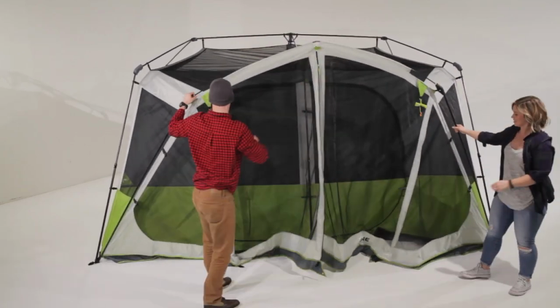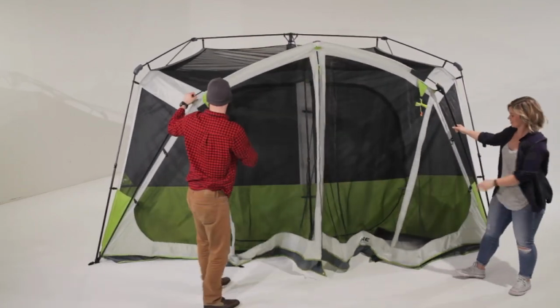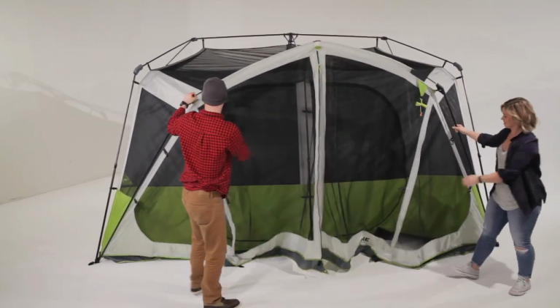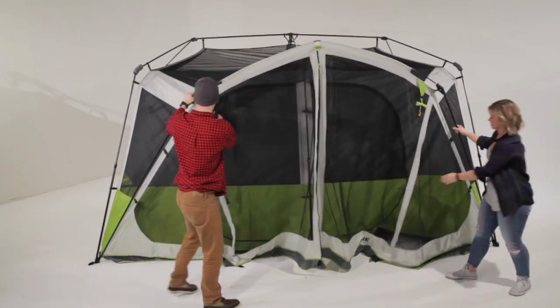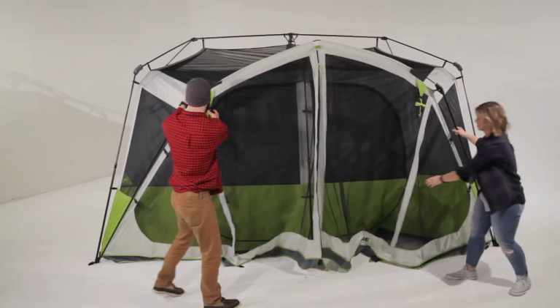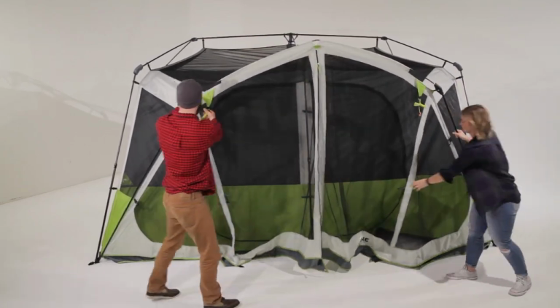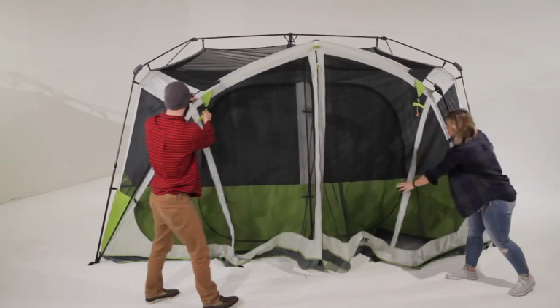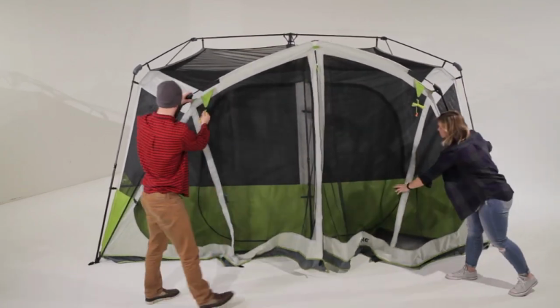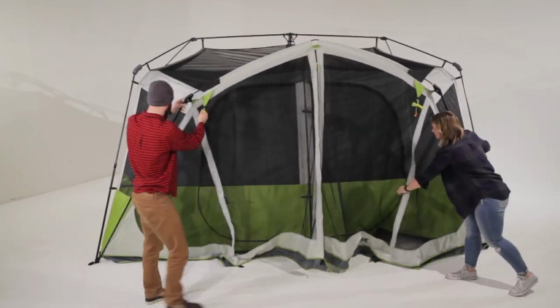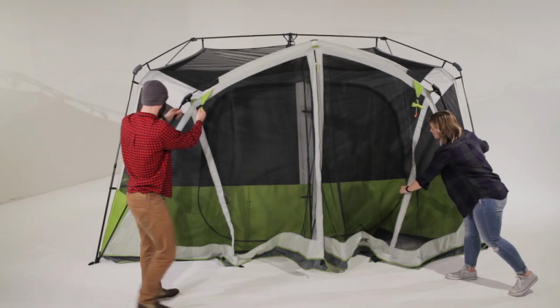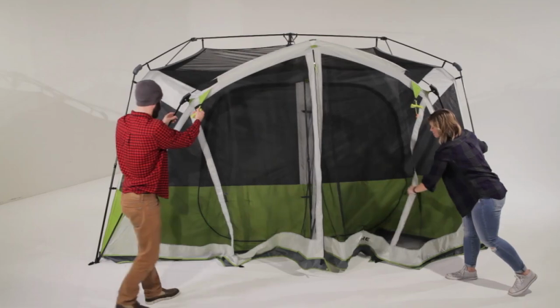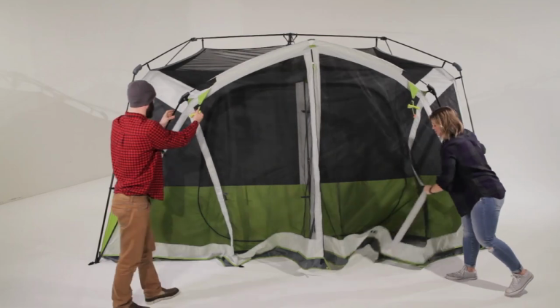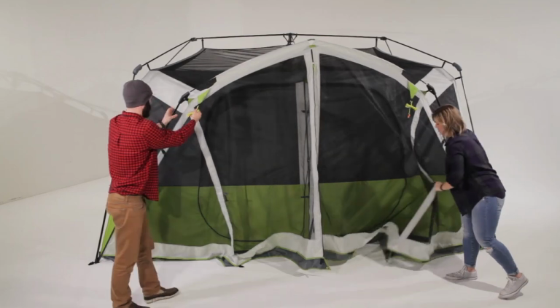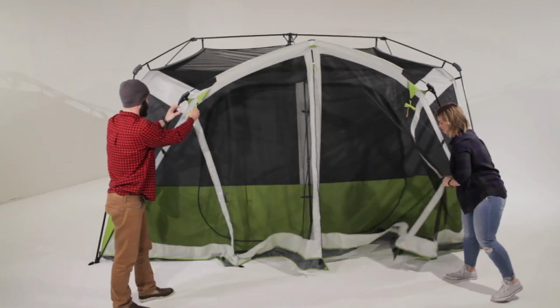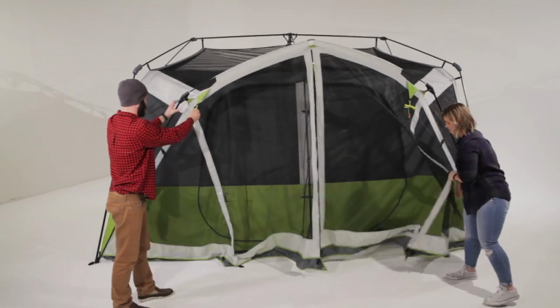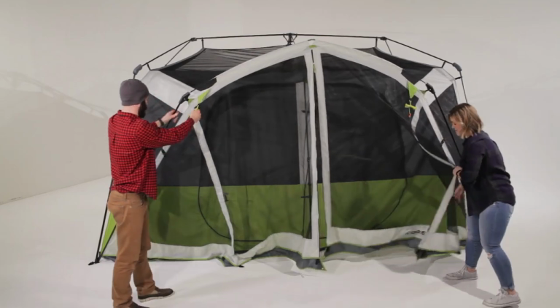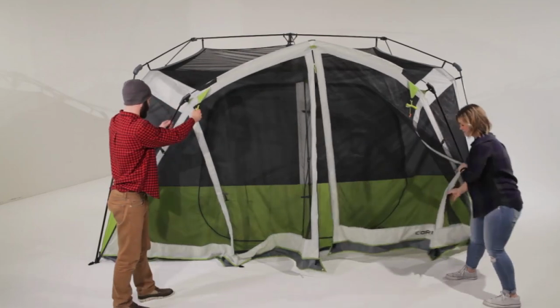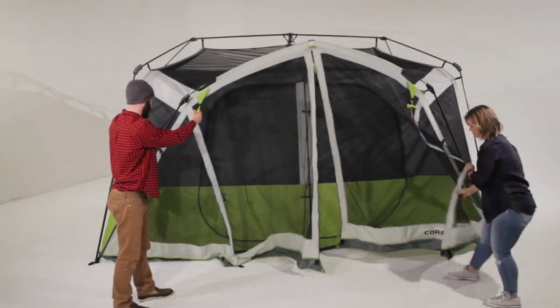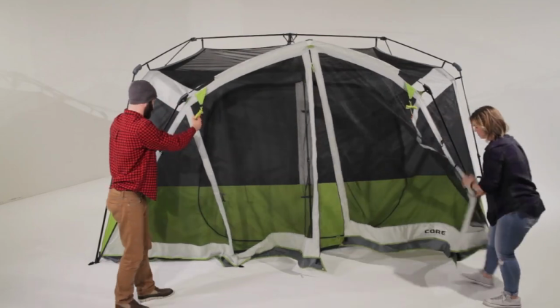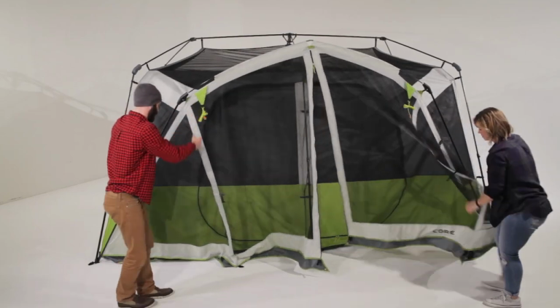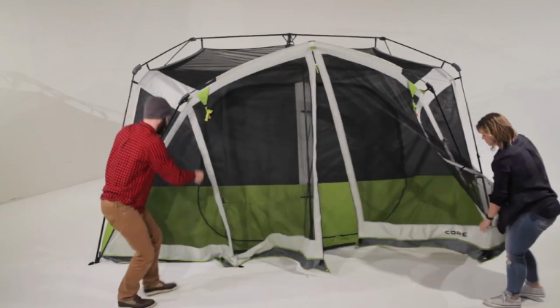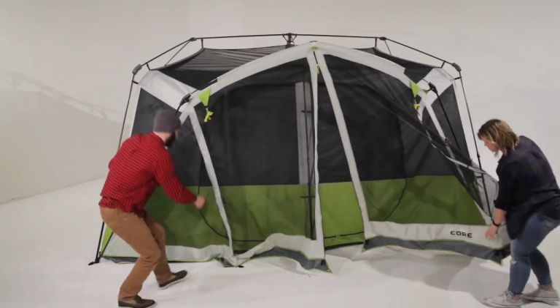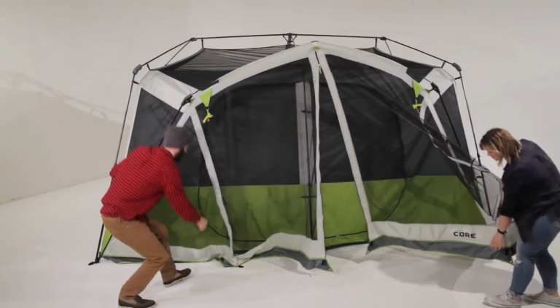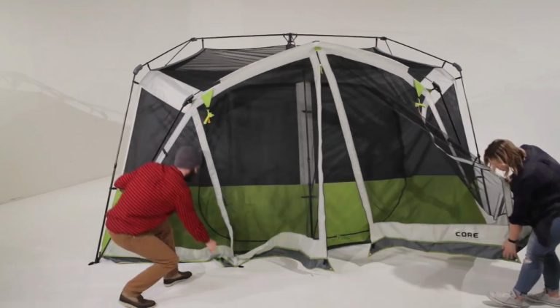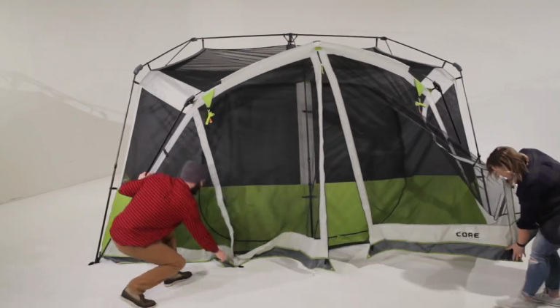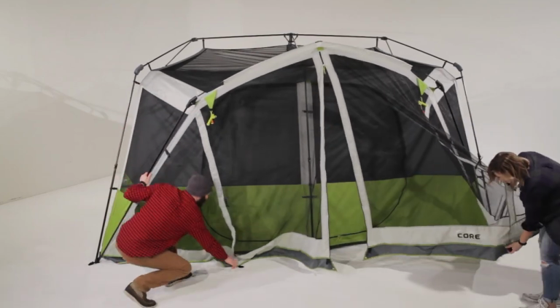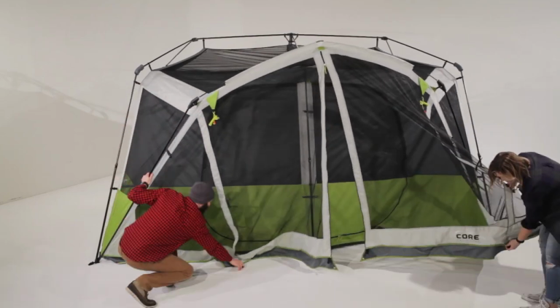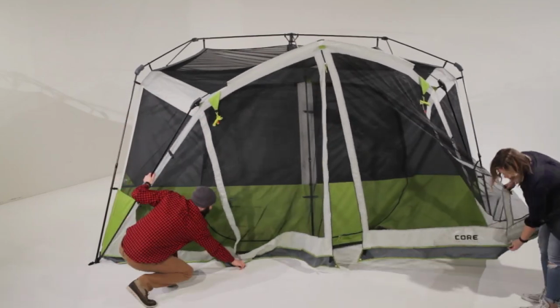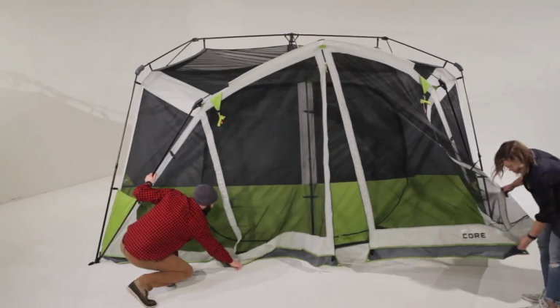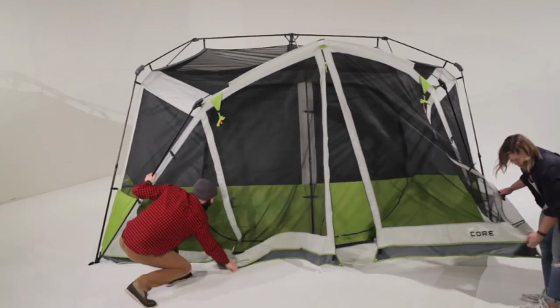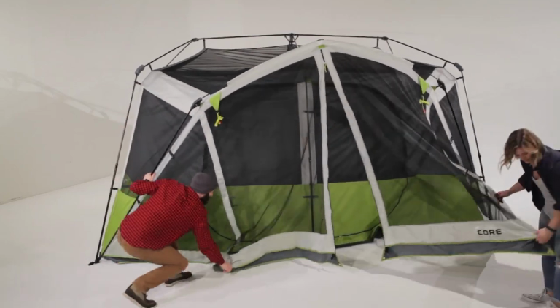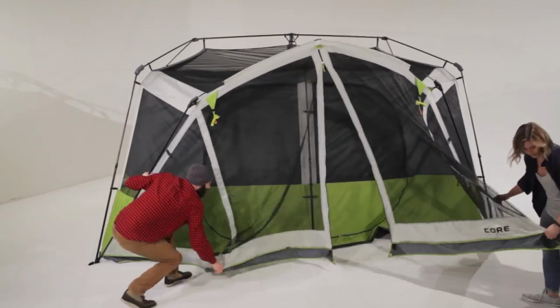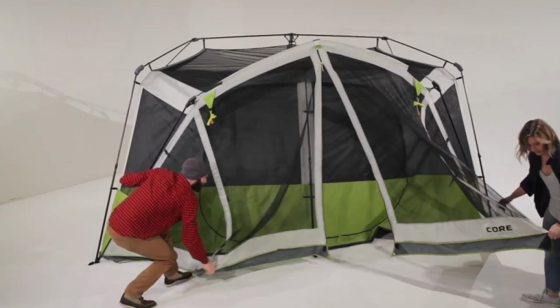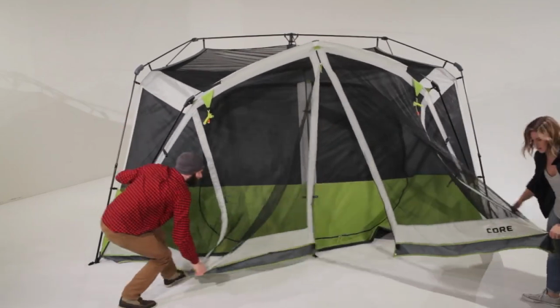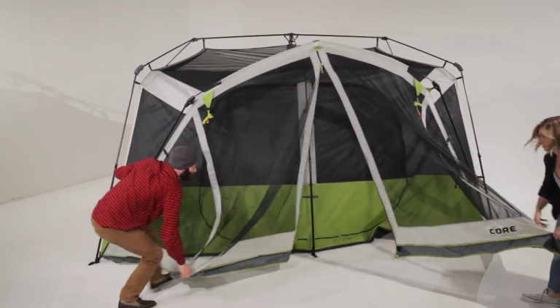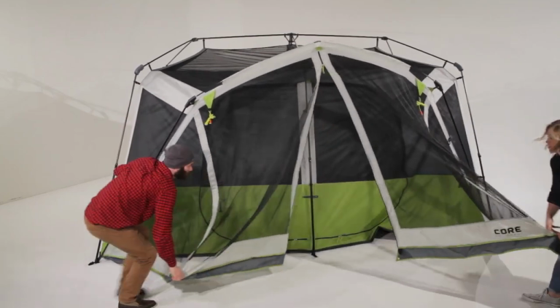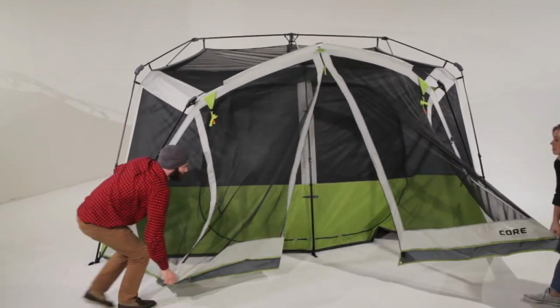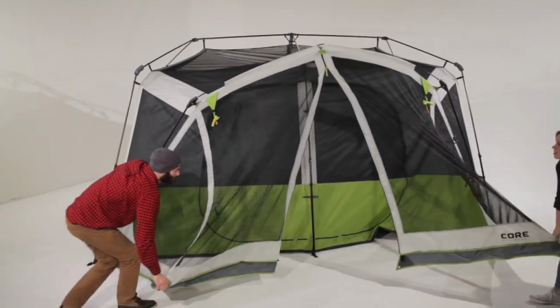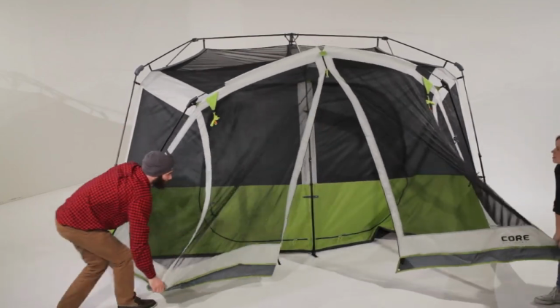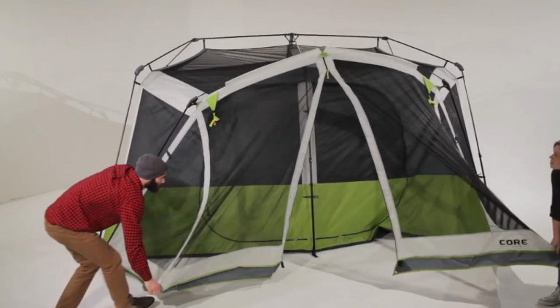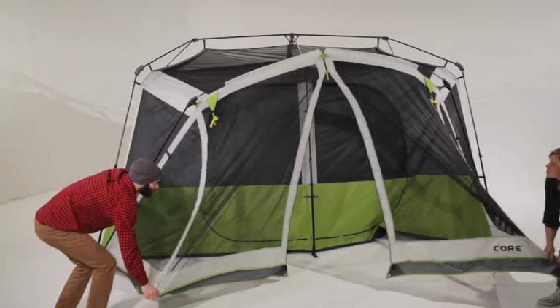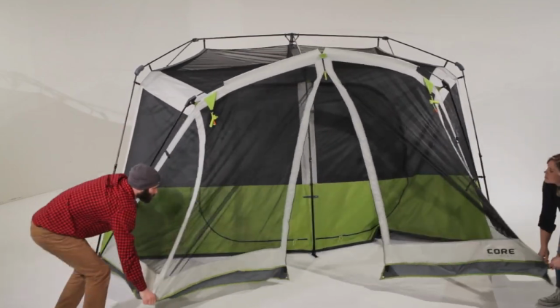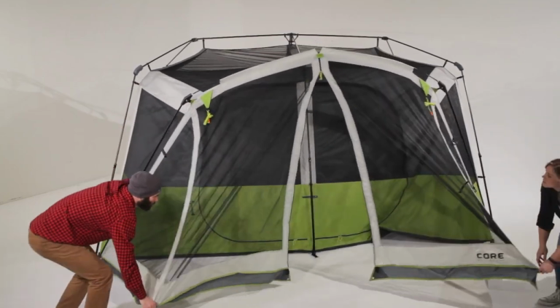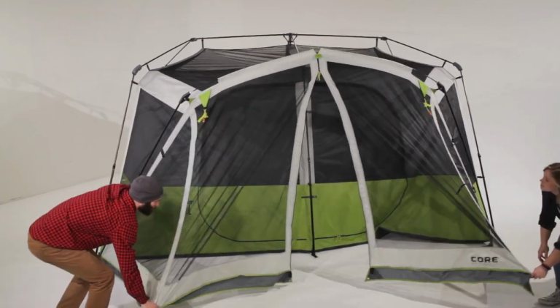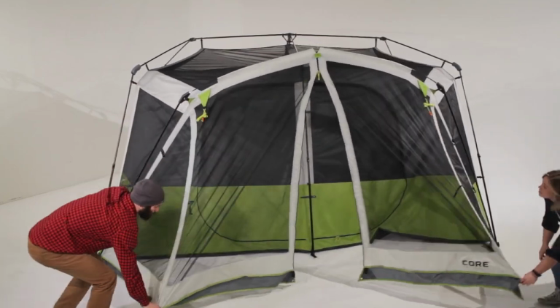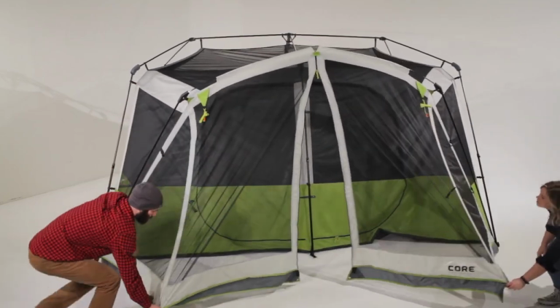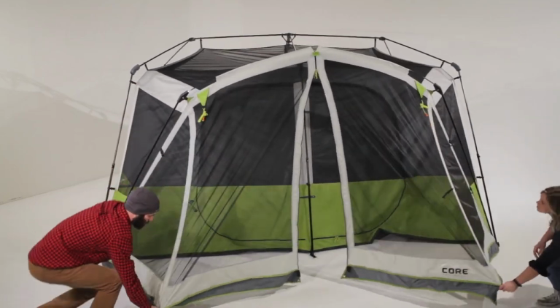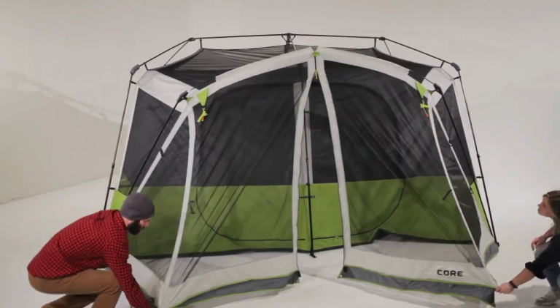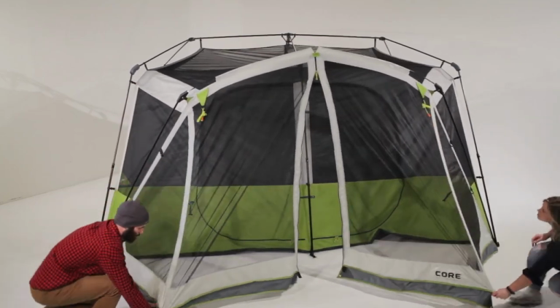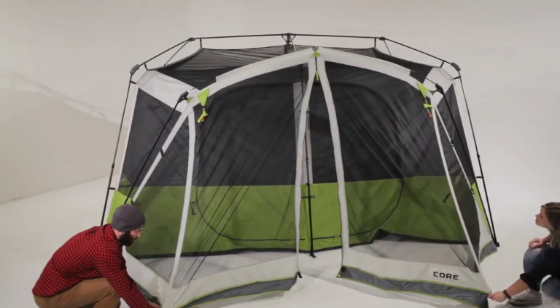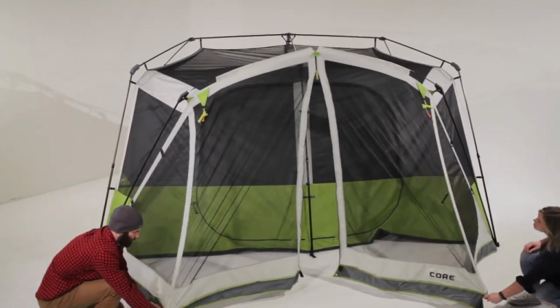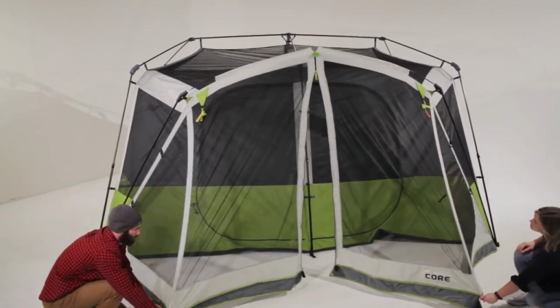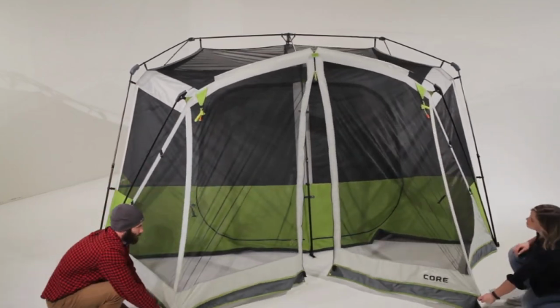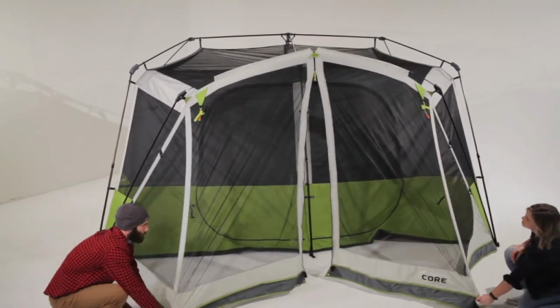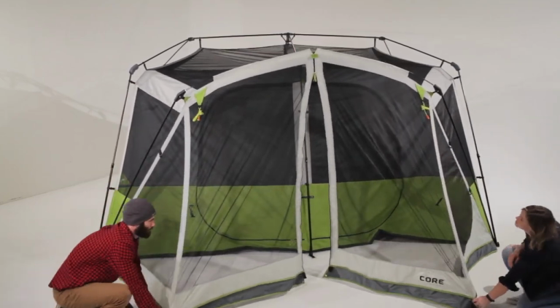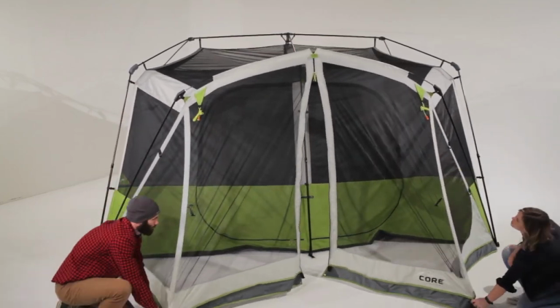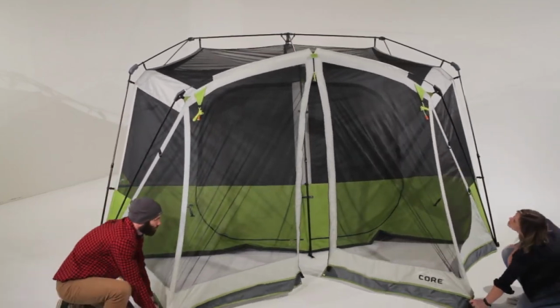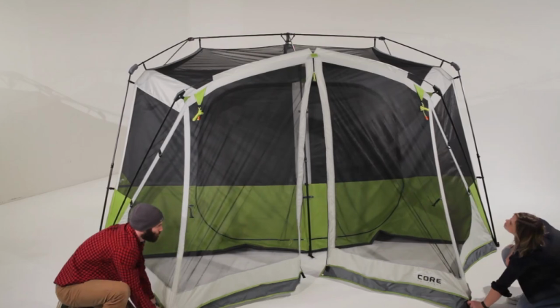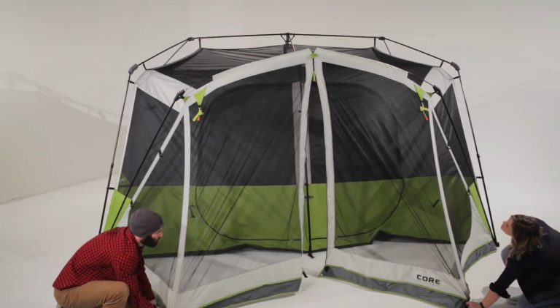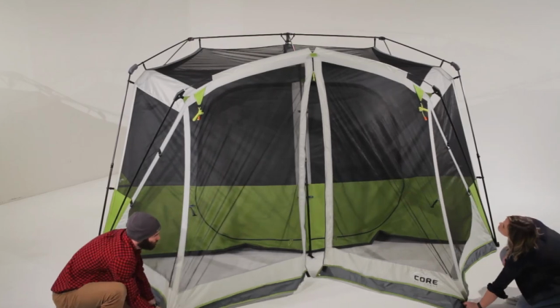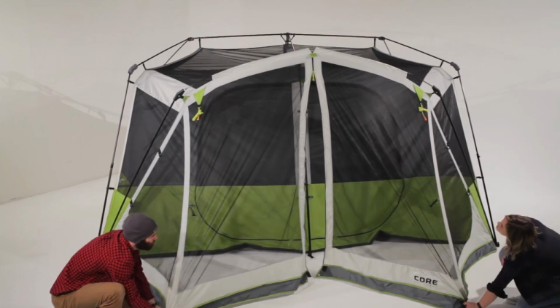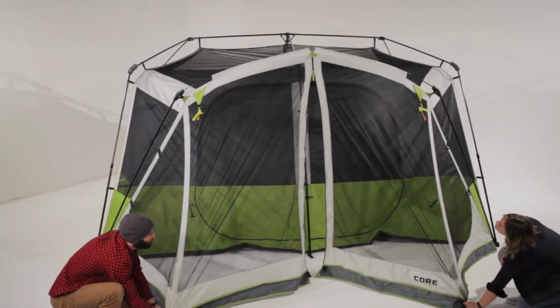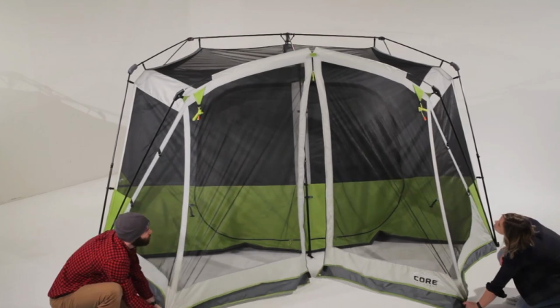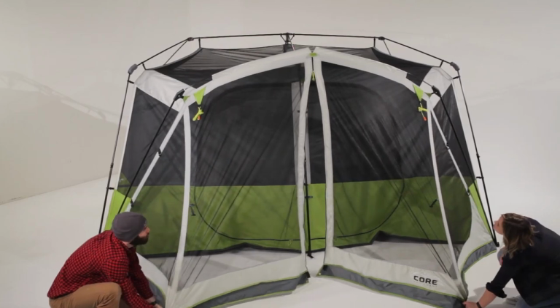Stake out the screen house by using the grommets at the base. Setup's complete.